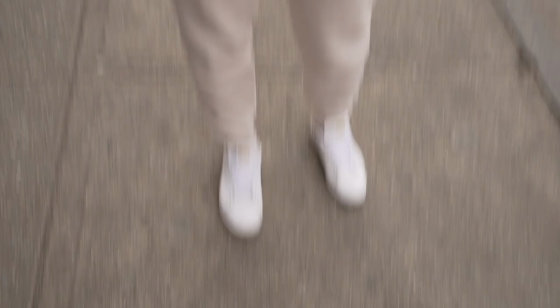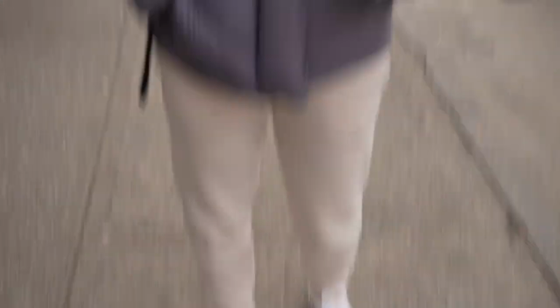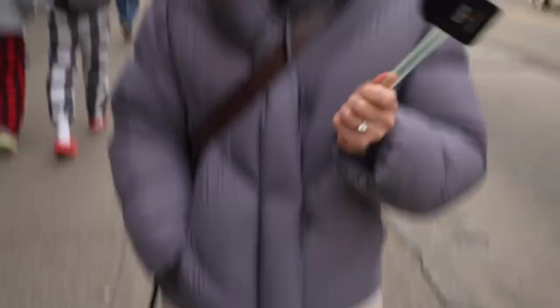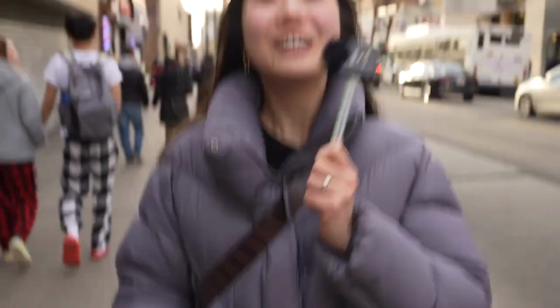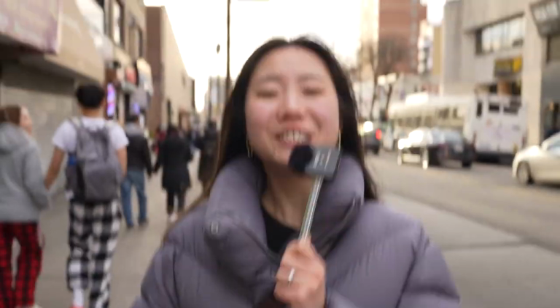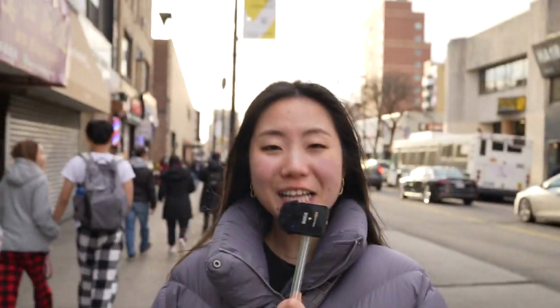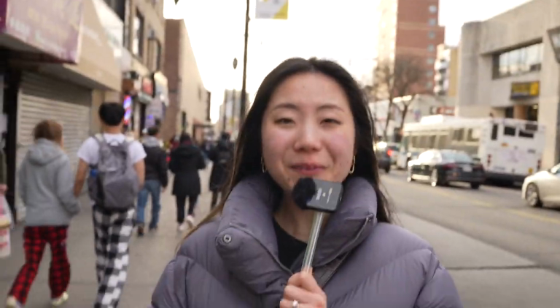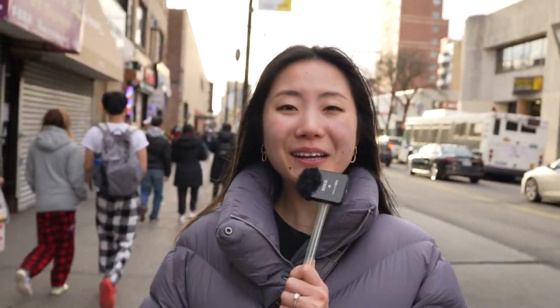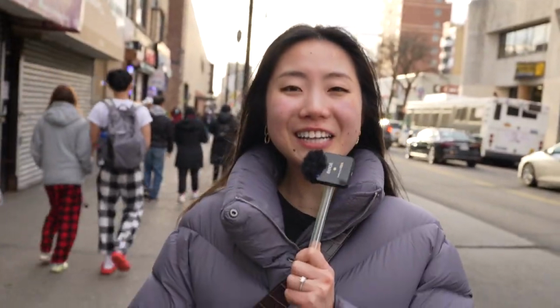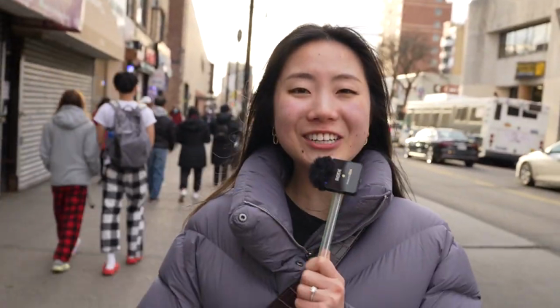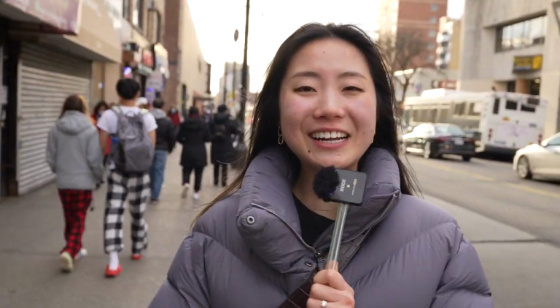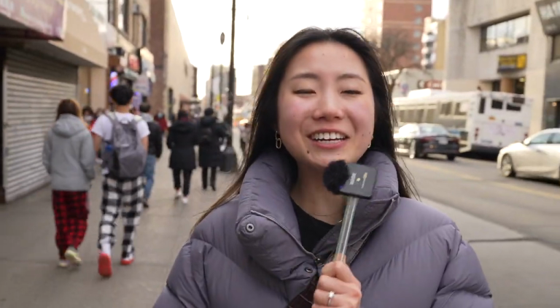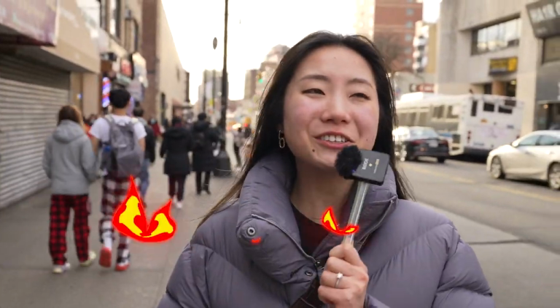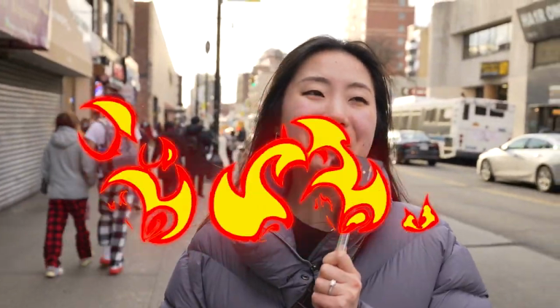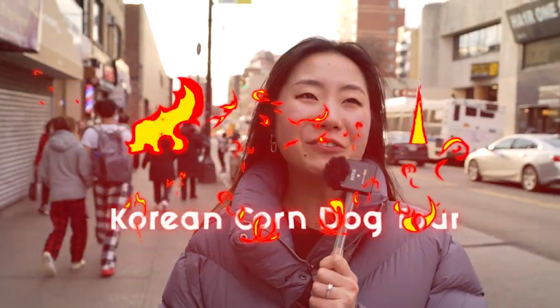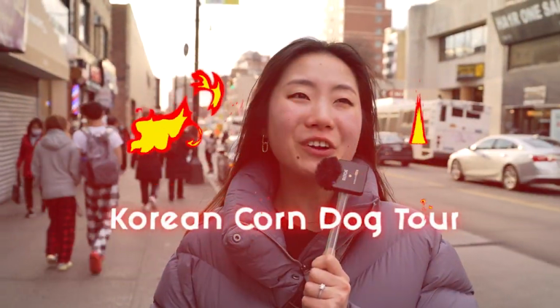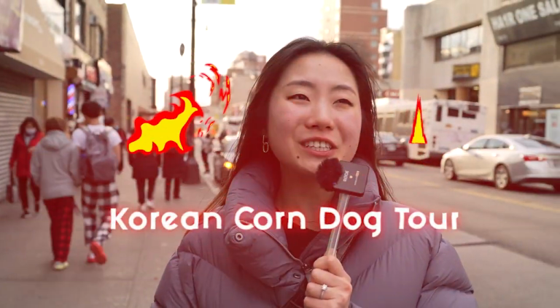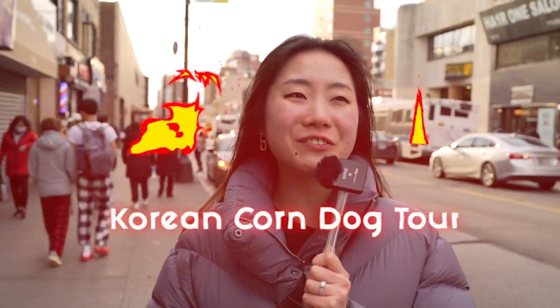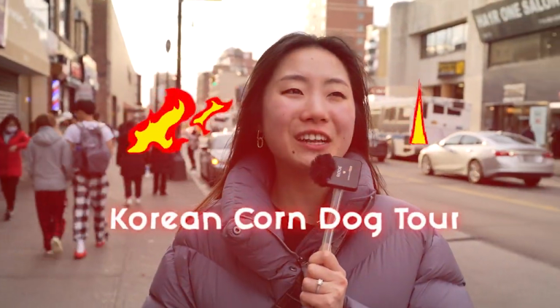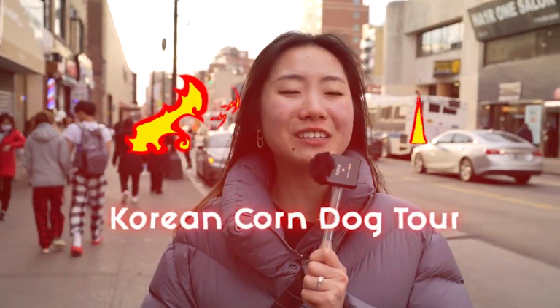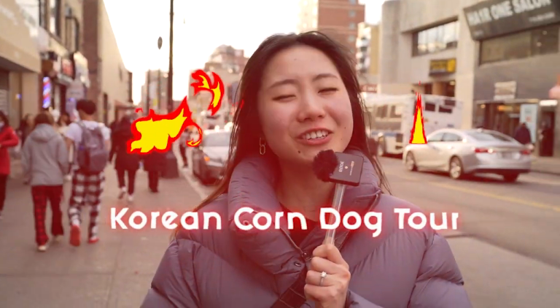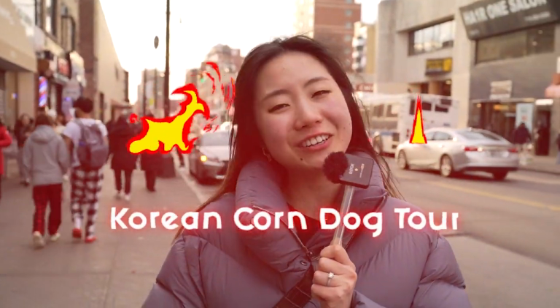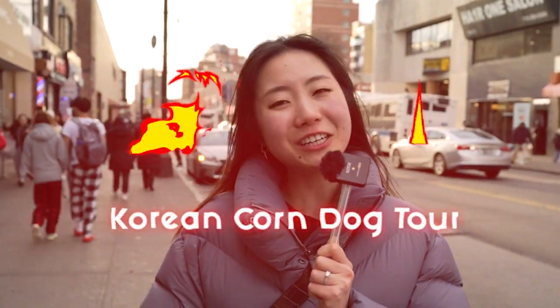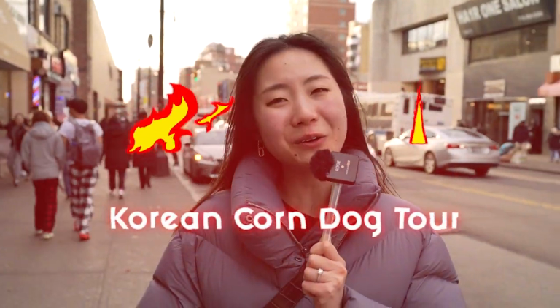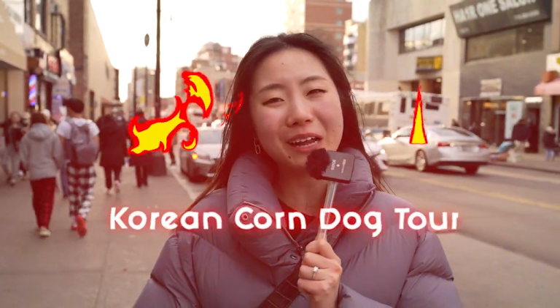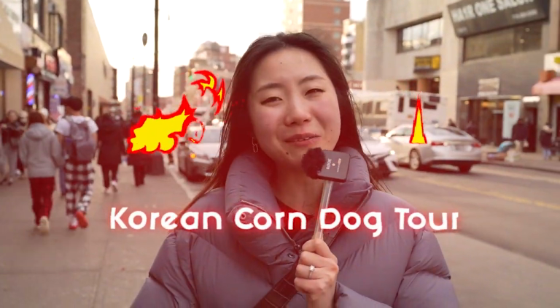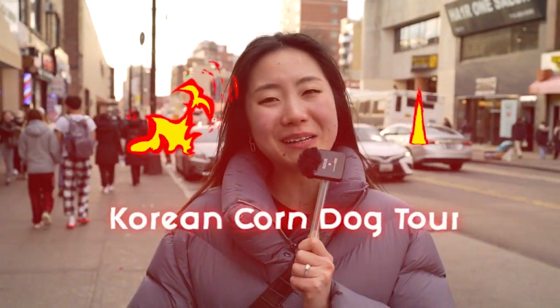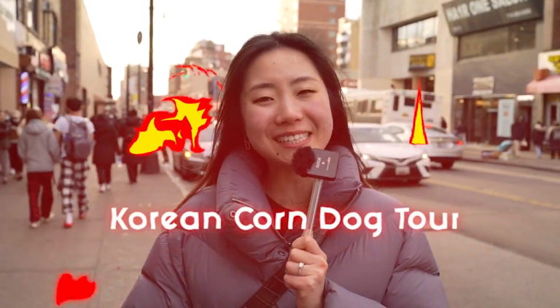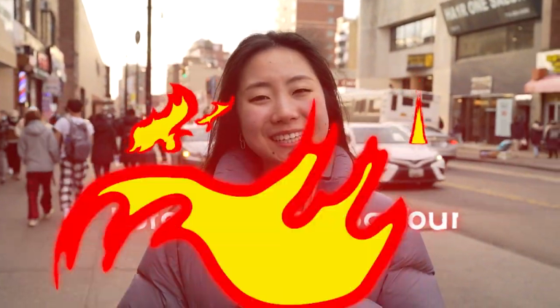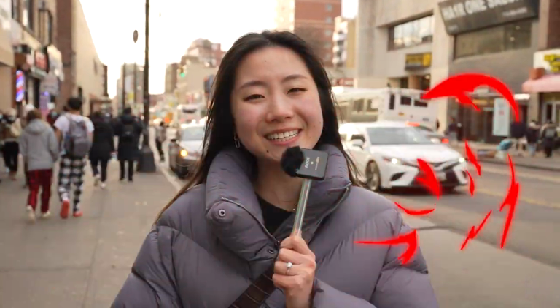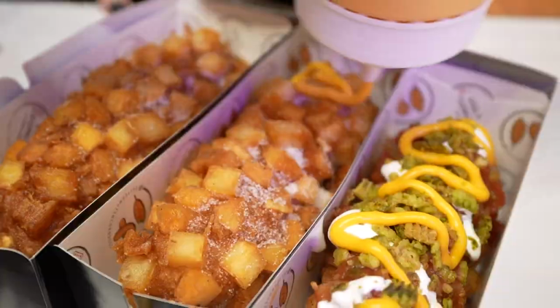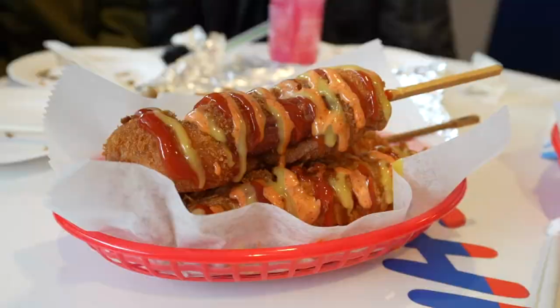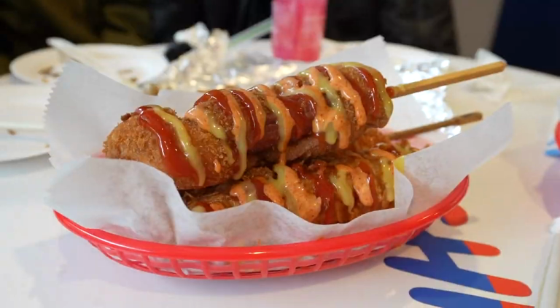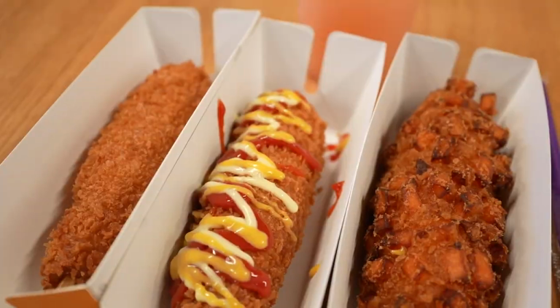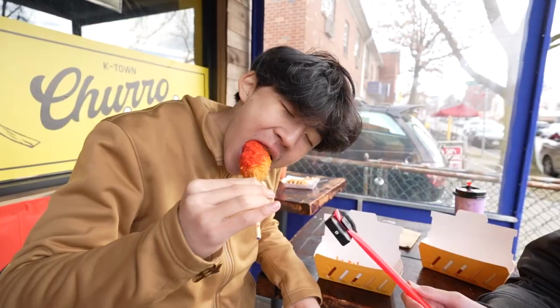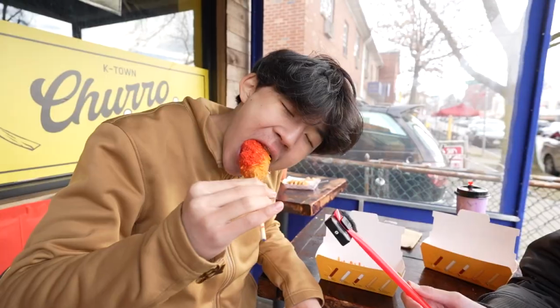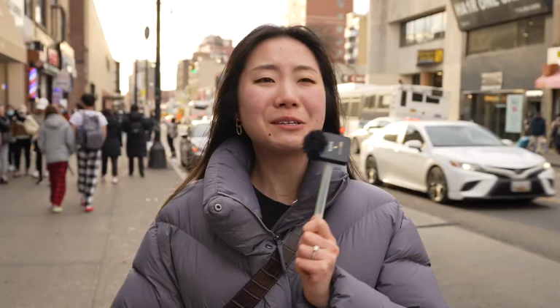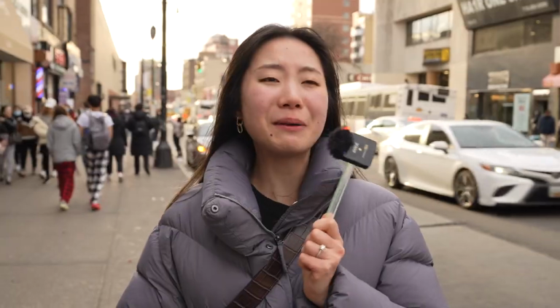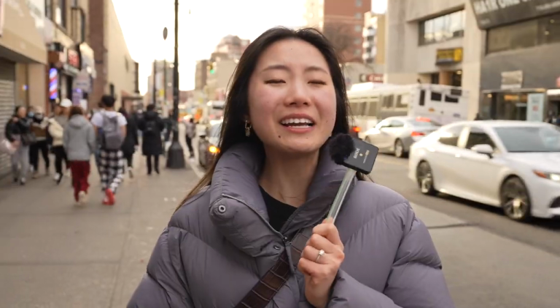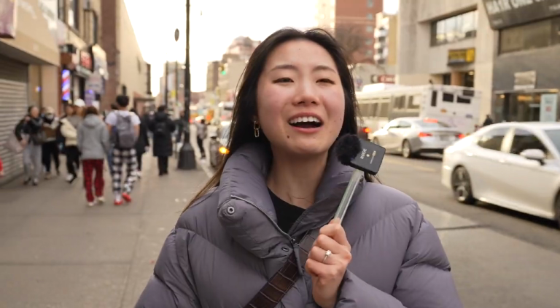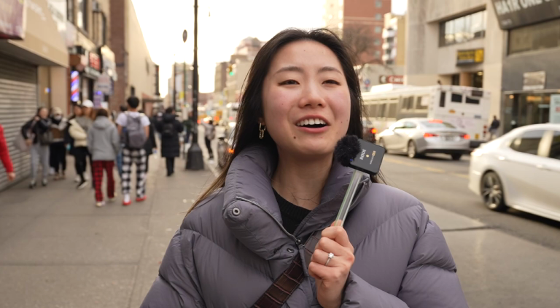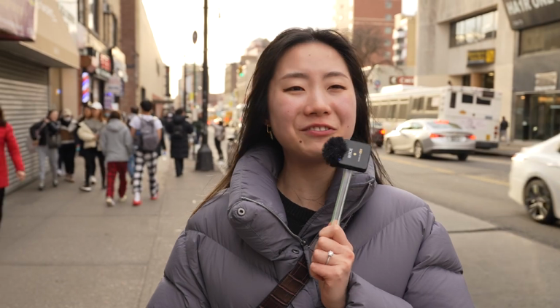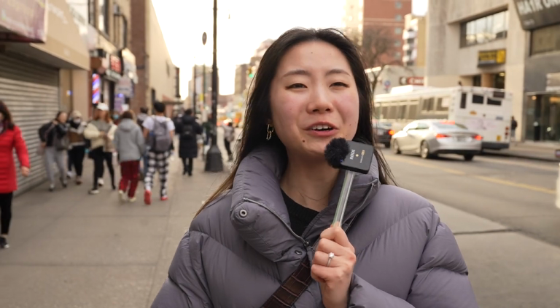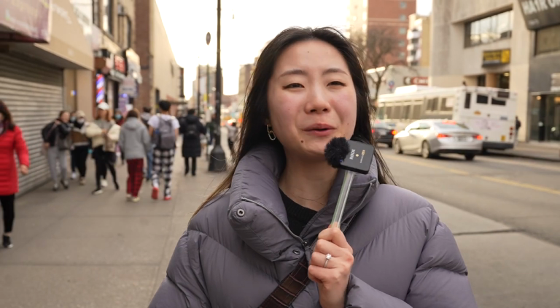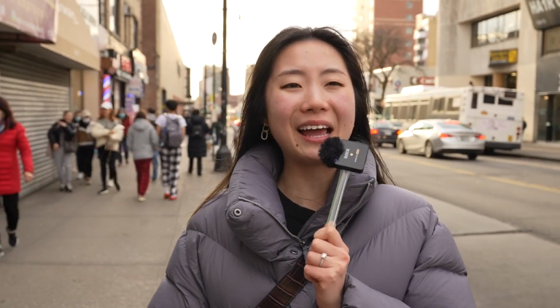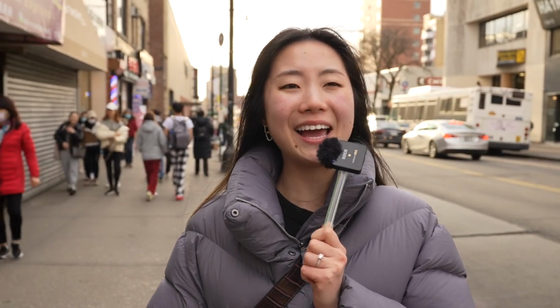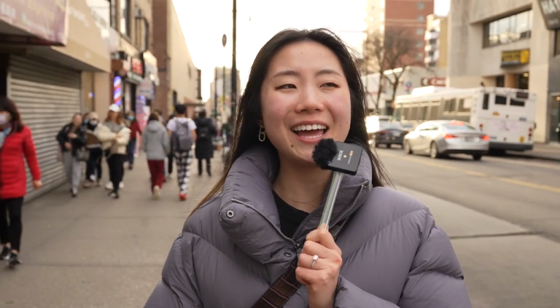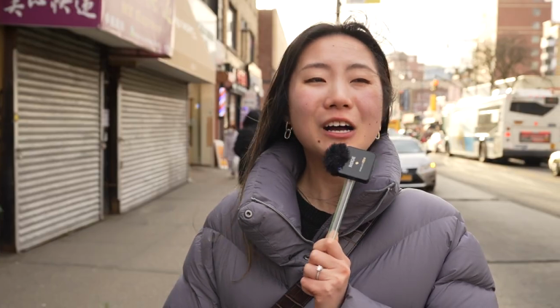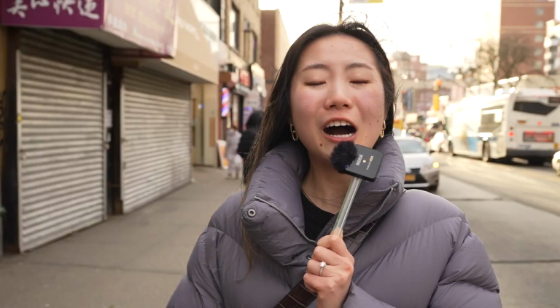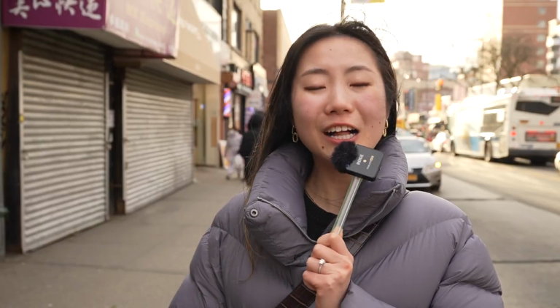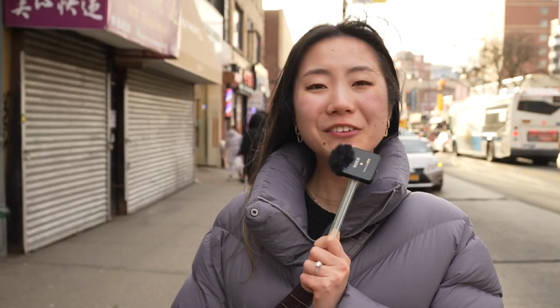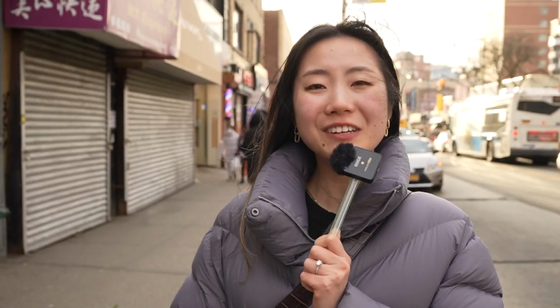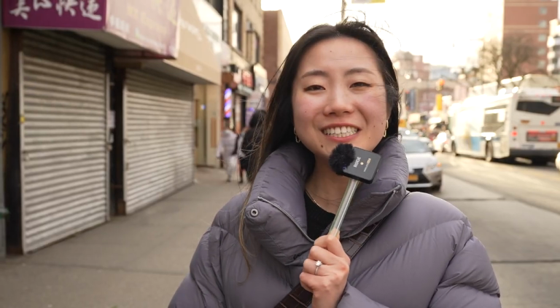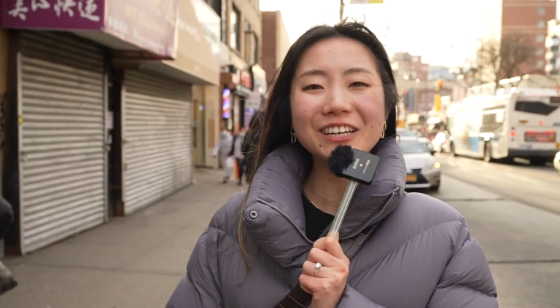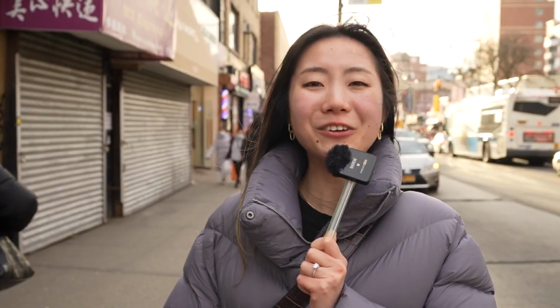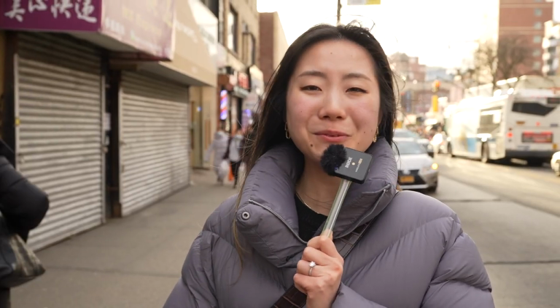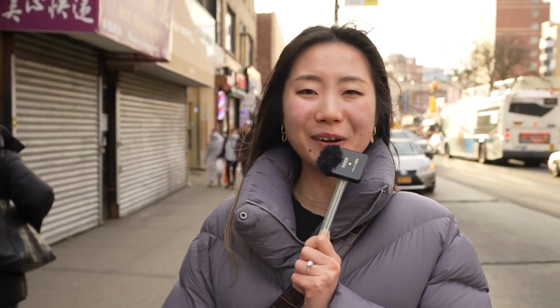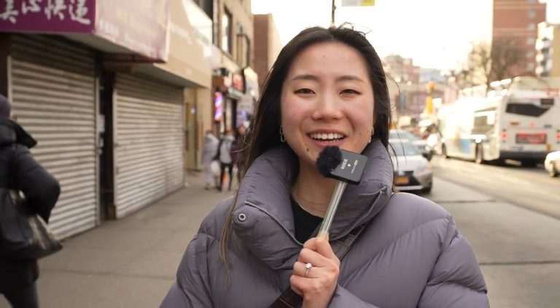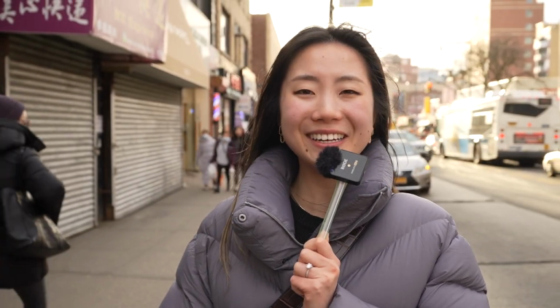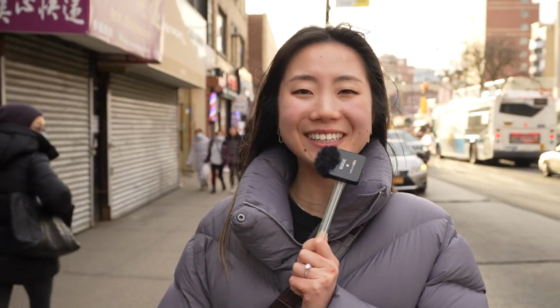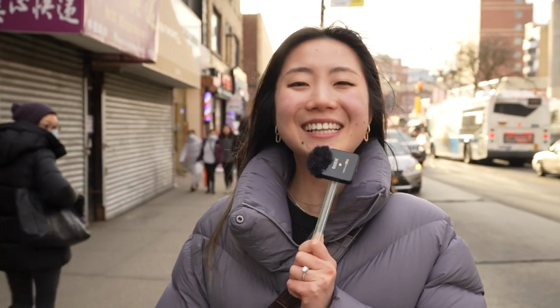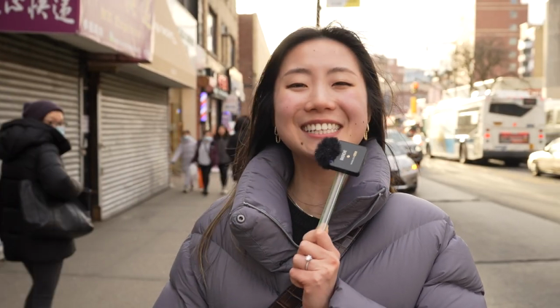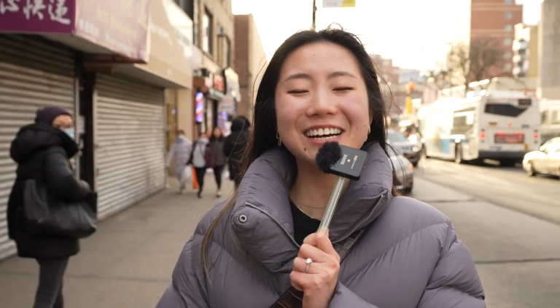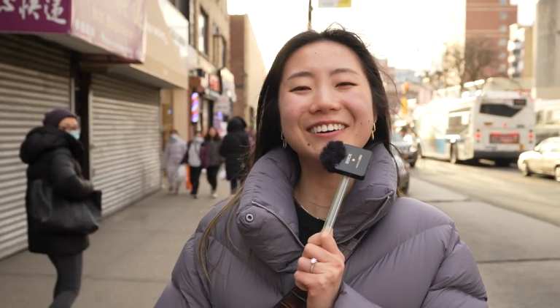Today we're gonna try out three or four different Korean corndog places, depending on how full we get, all in Flushing or Murray Hill. Let's go!